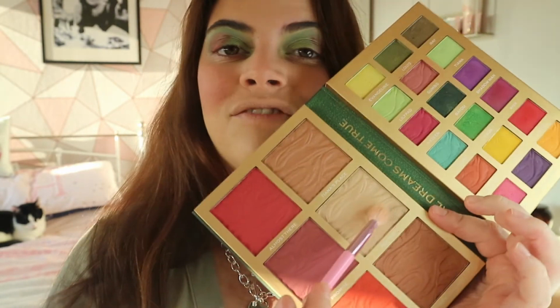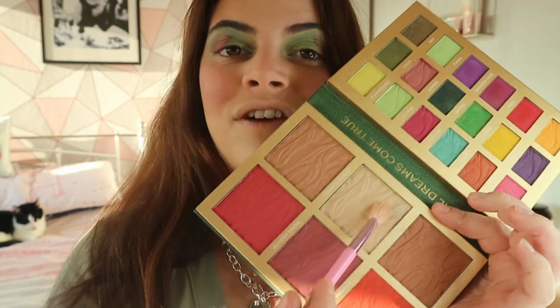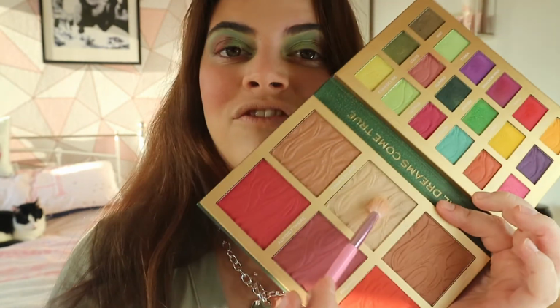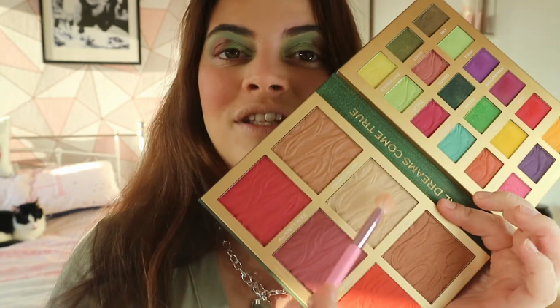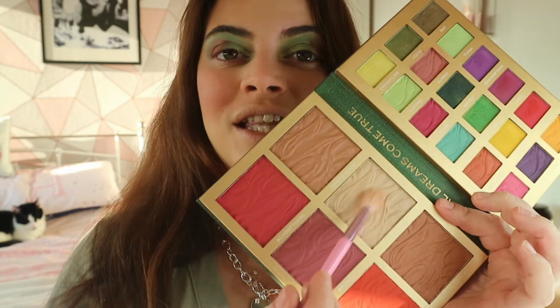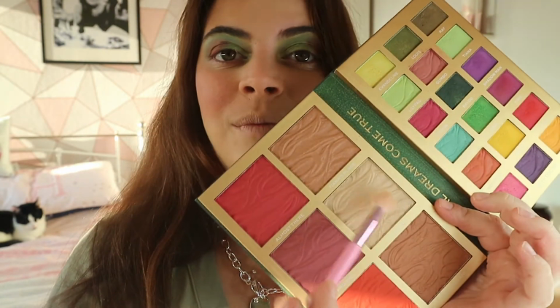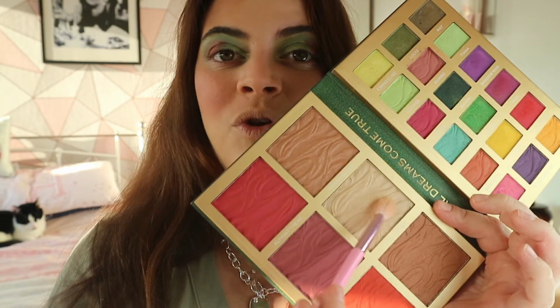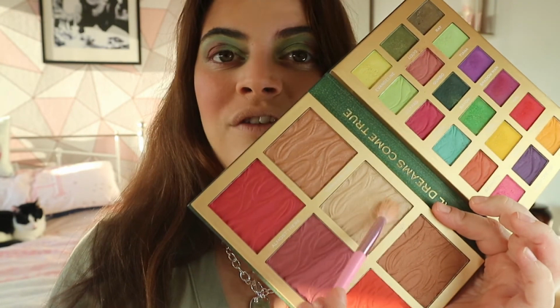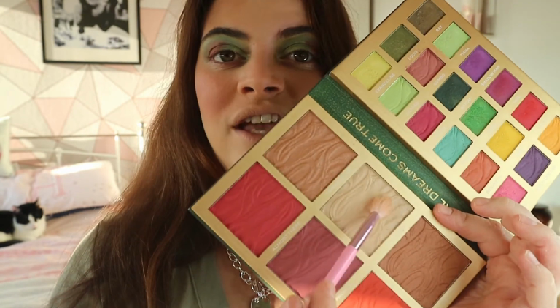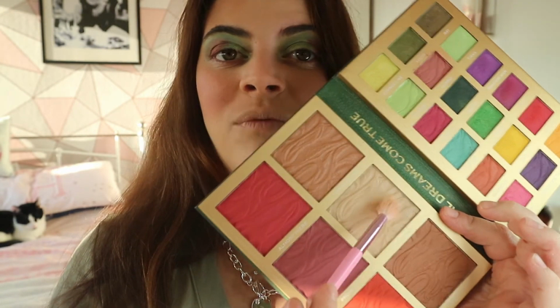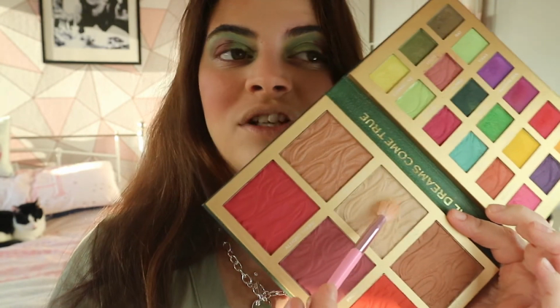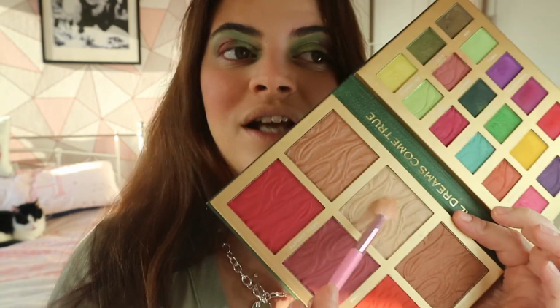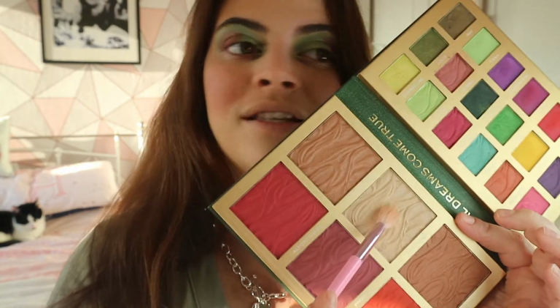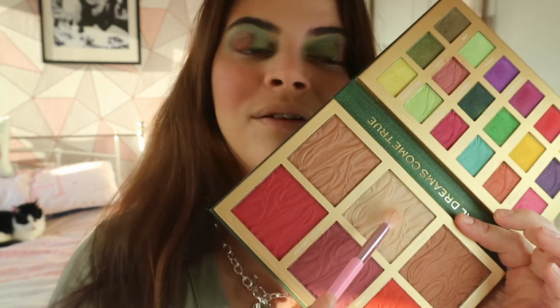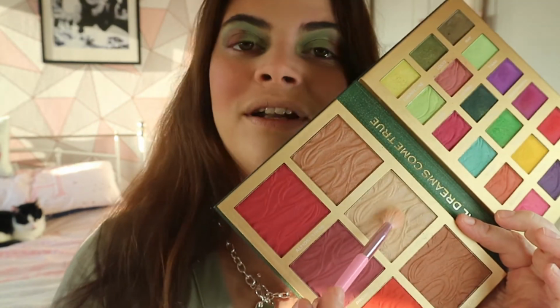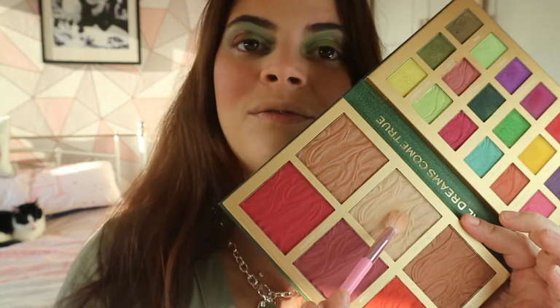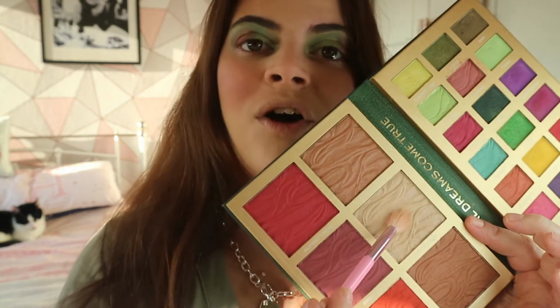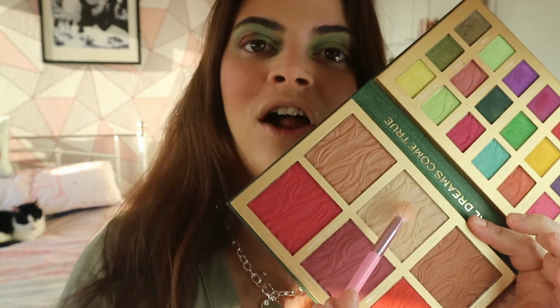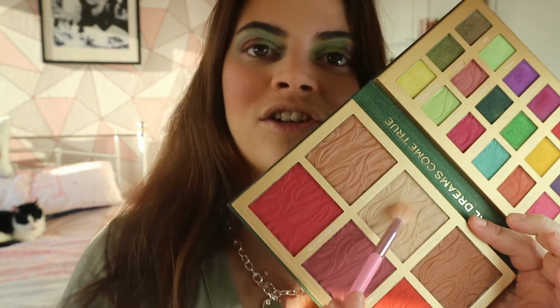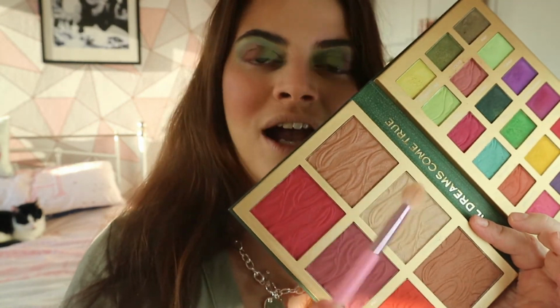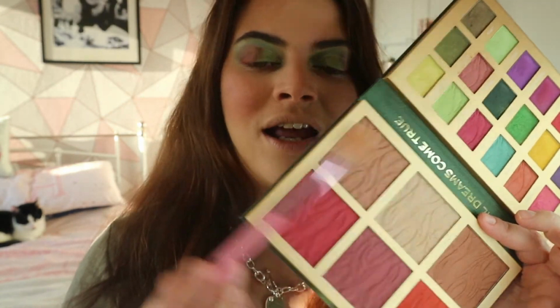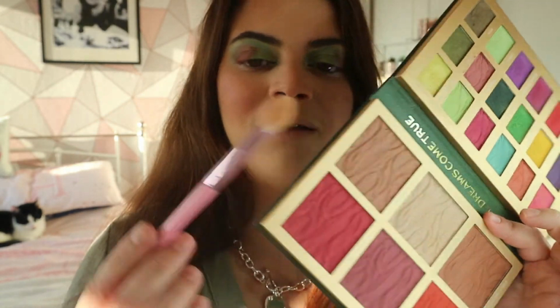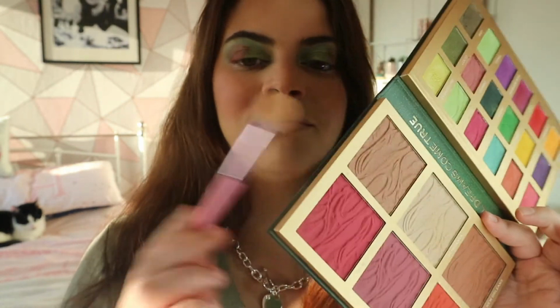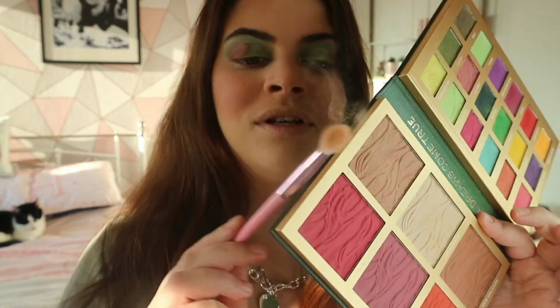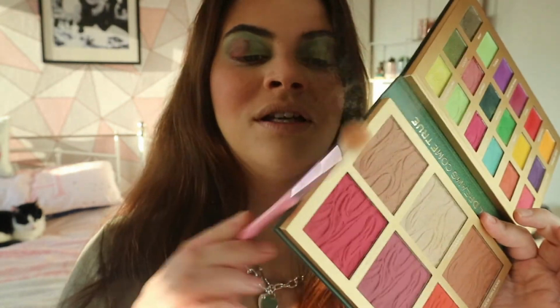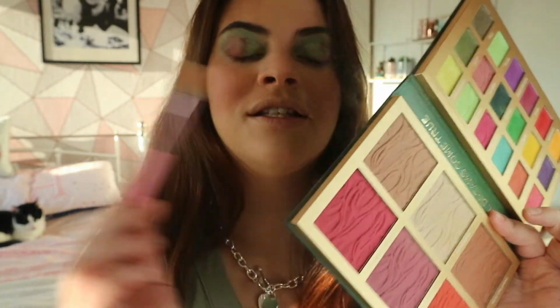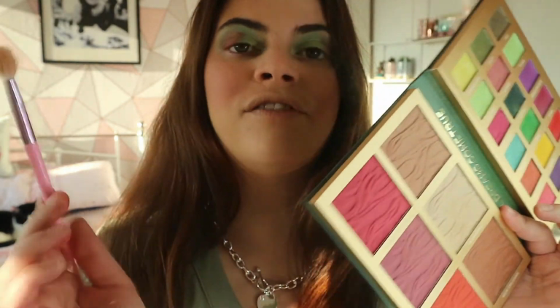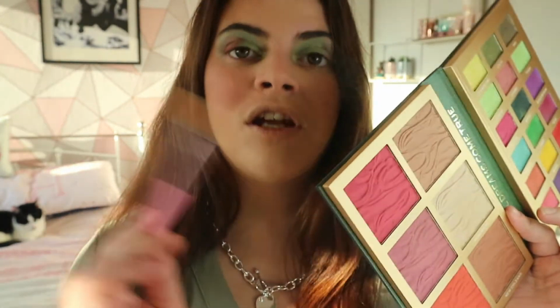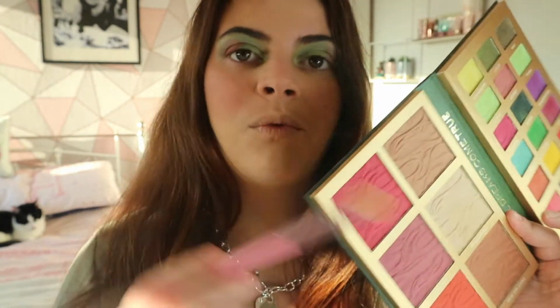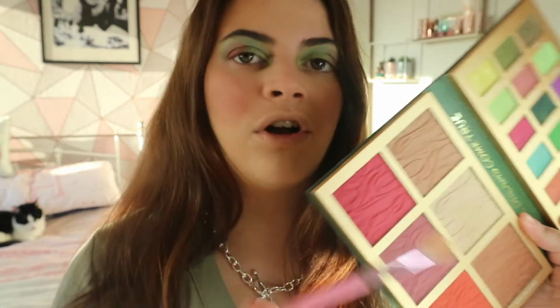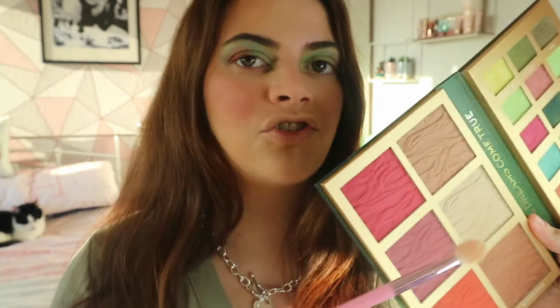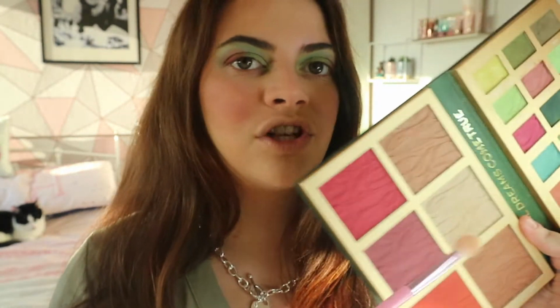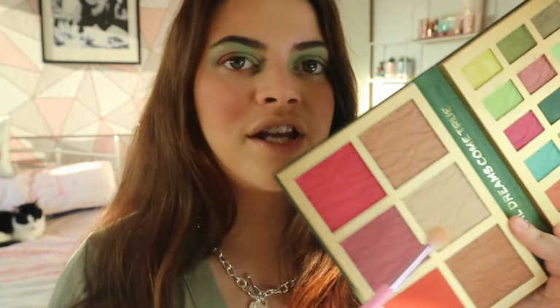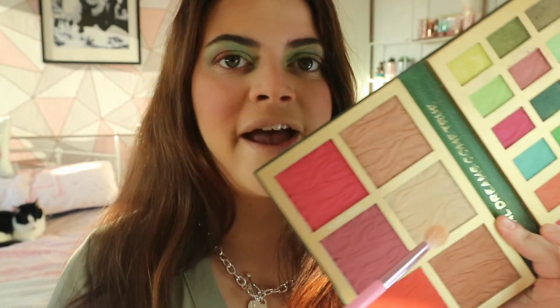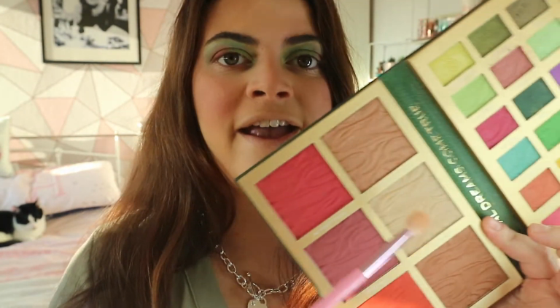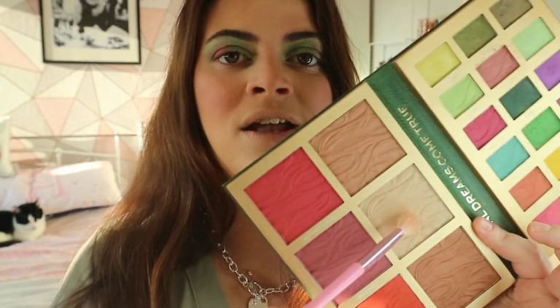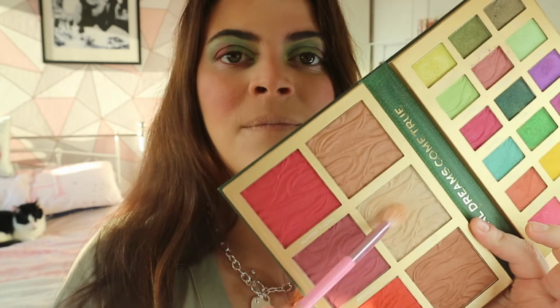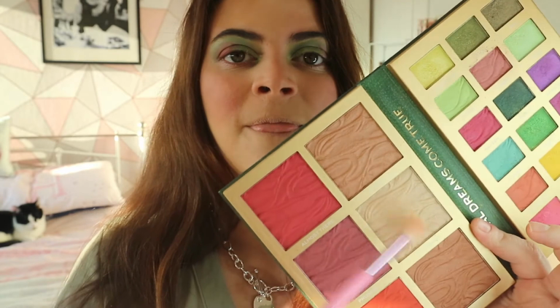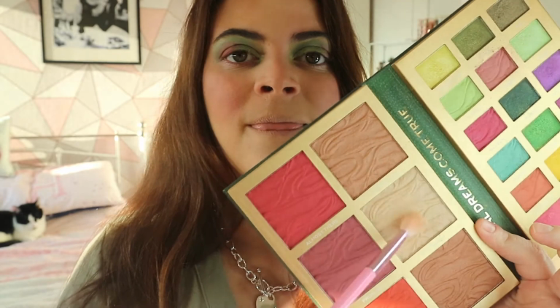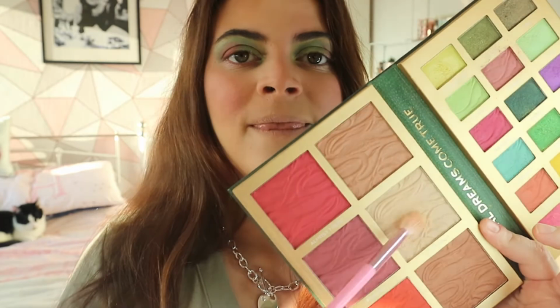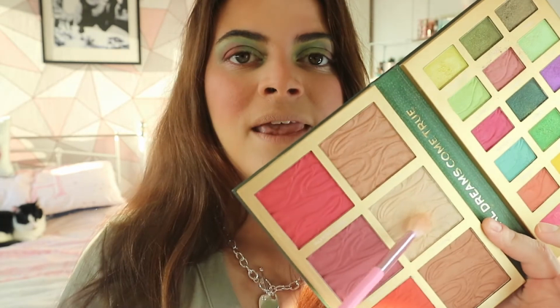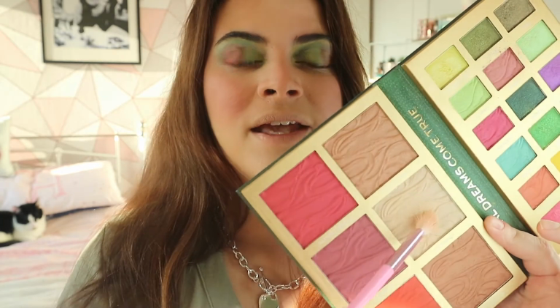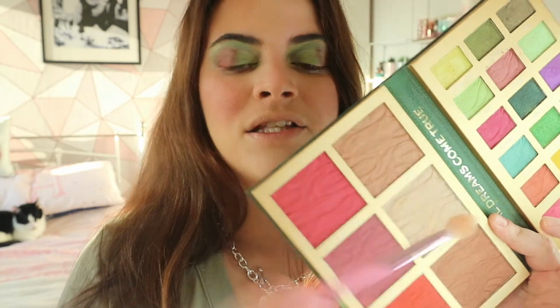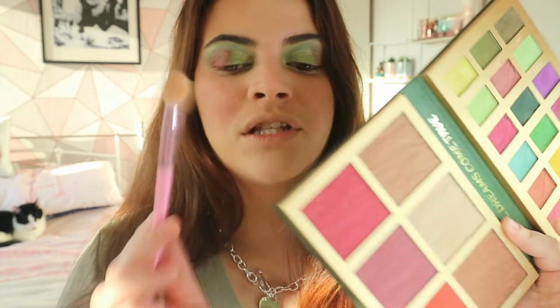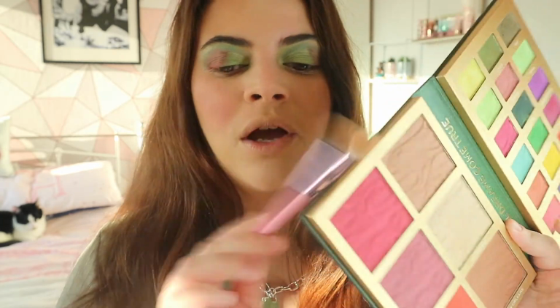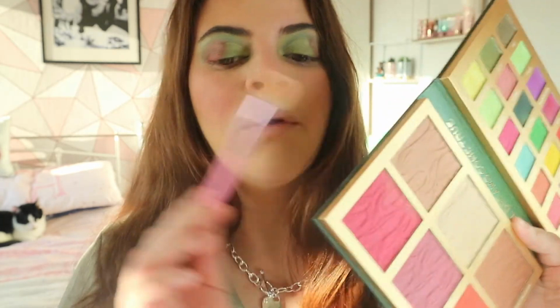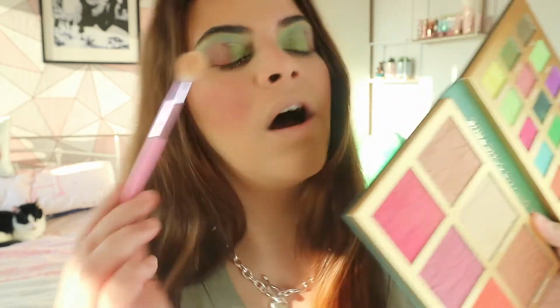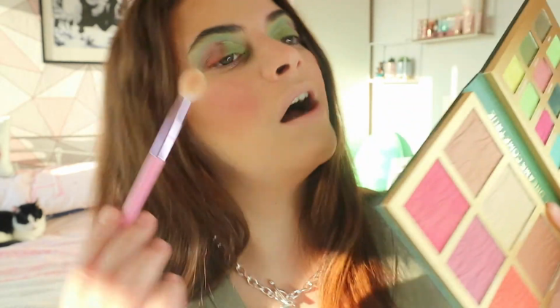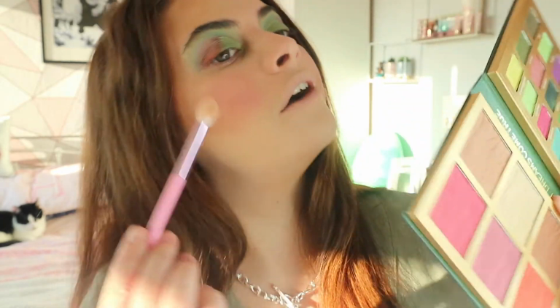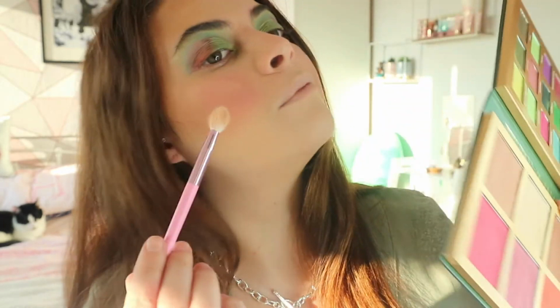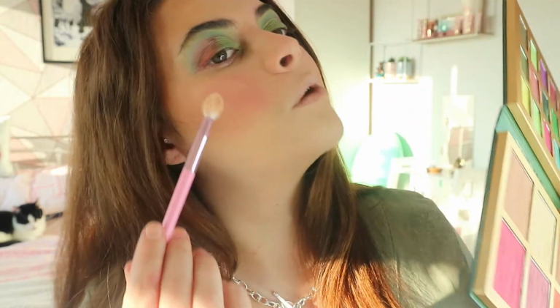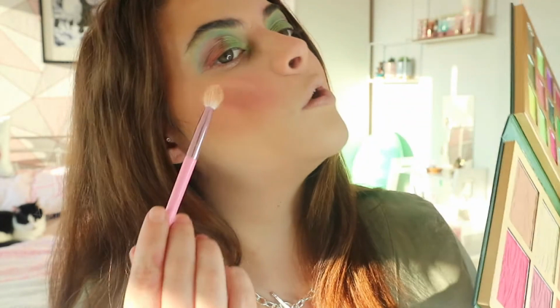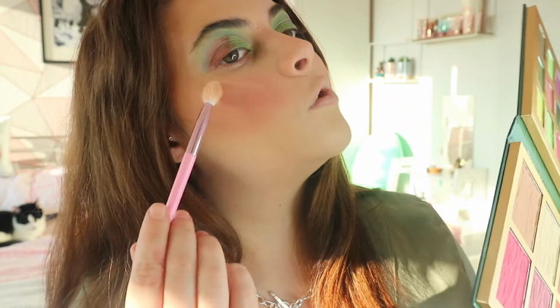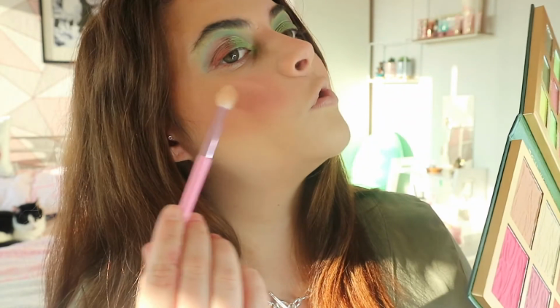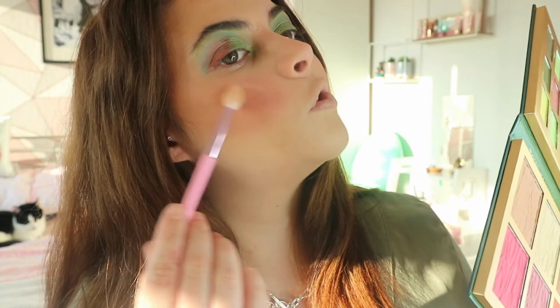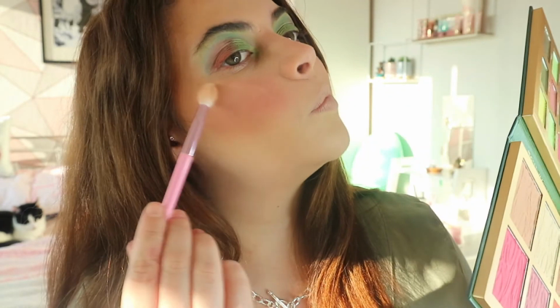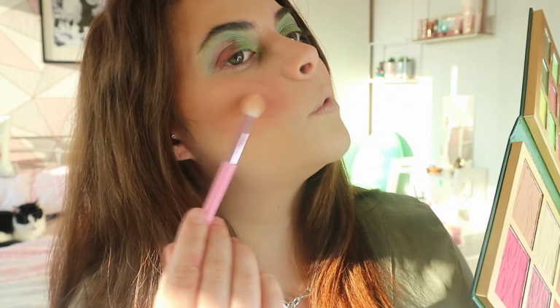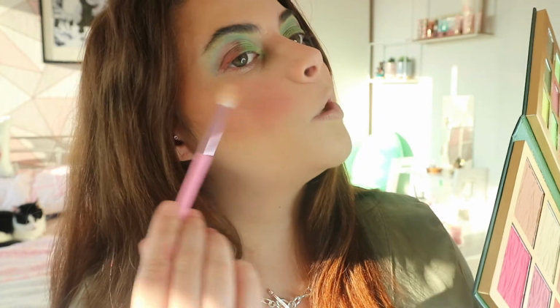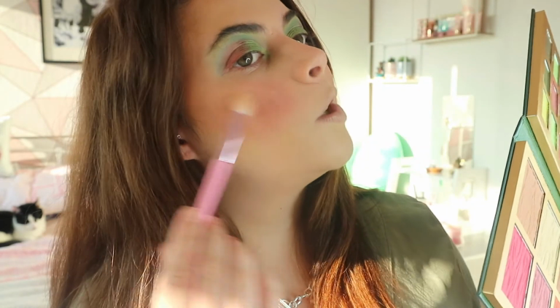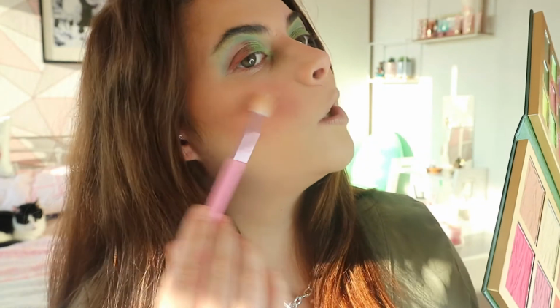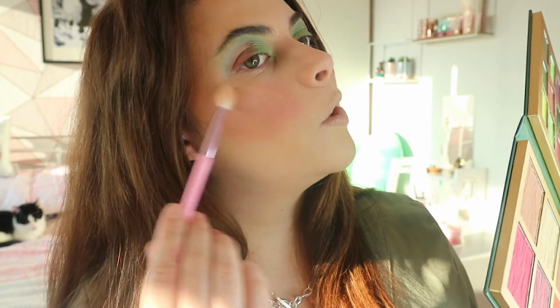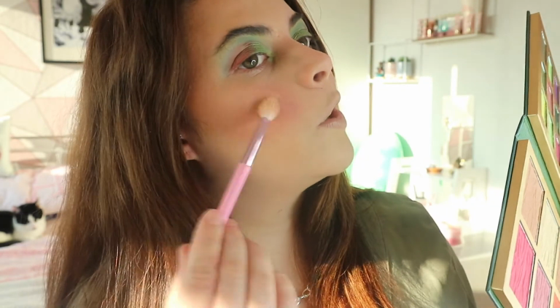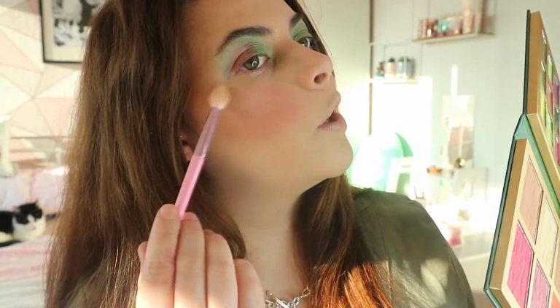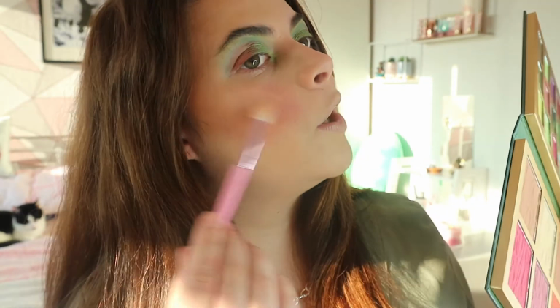I'm going to use this shade - I think it's called Chinza, which I know is referenced in the movie that I still need to watch. I'm going to apply that now.